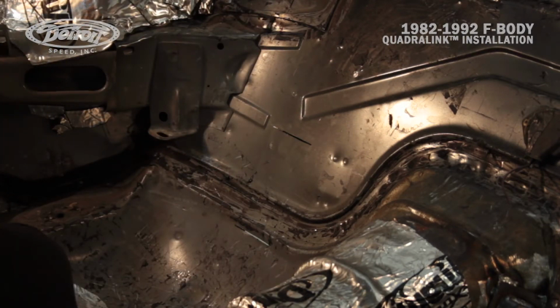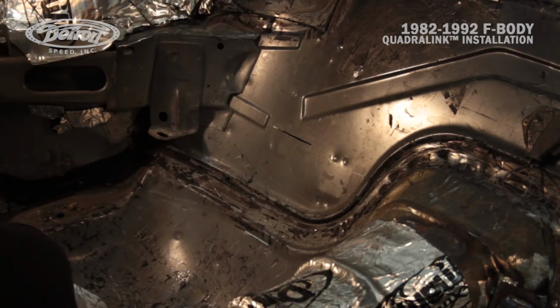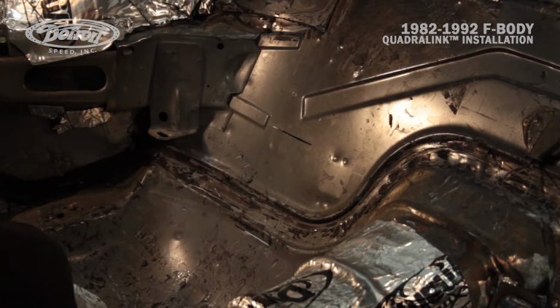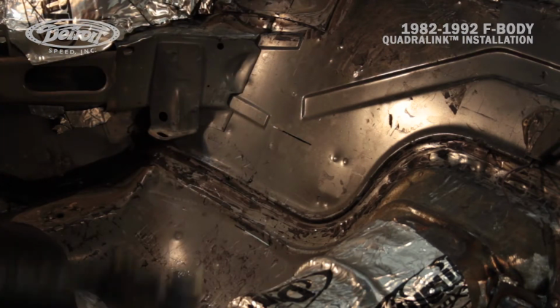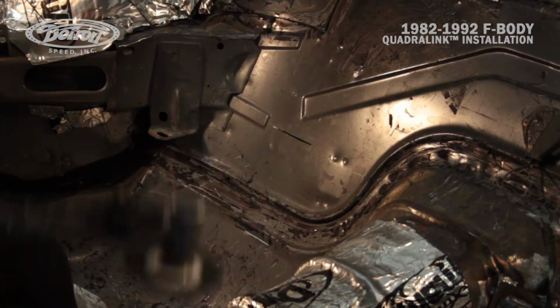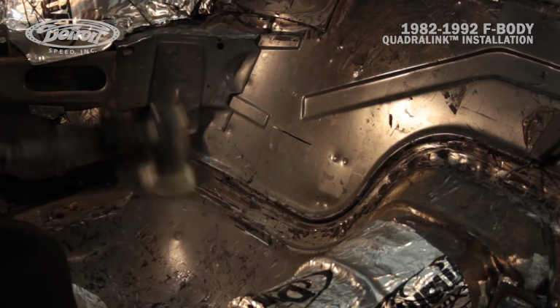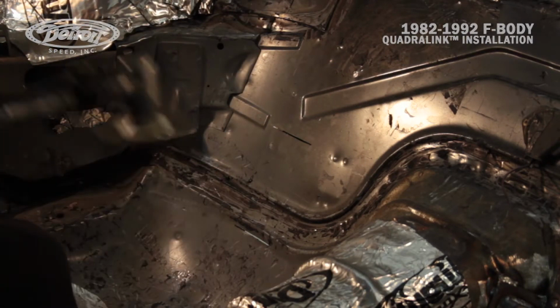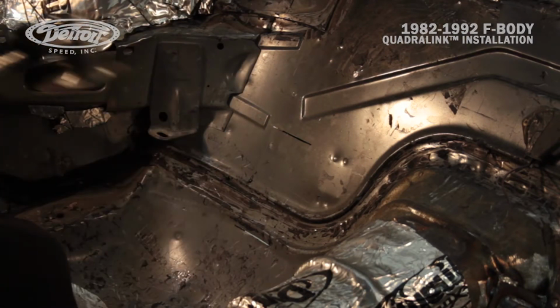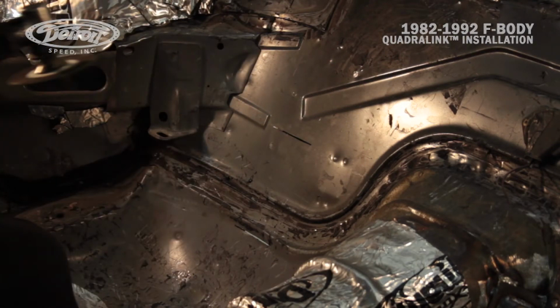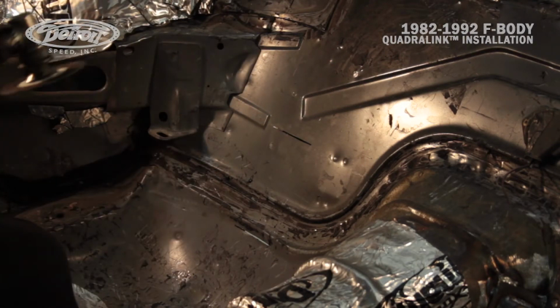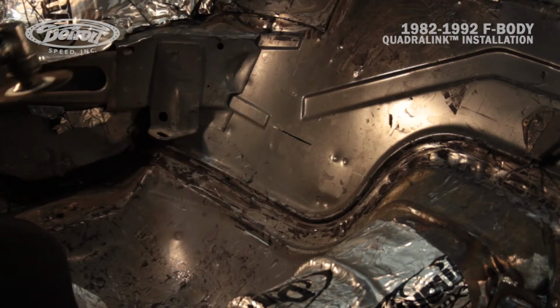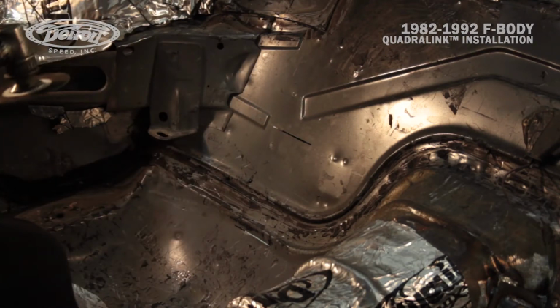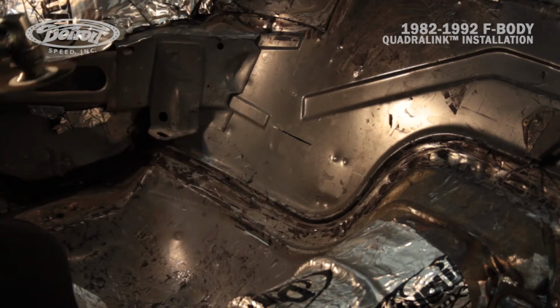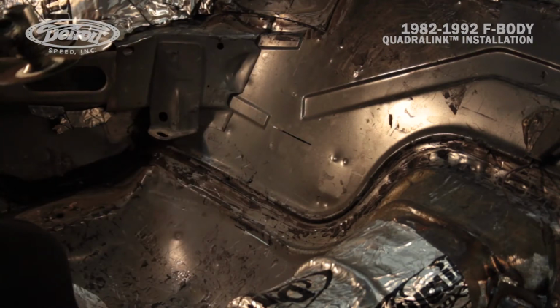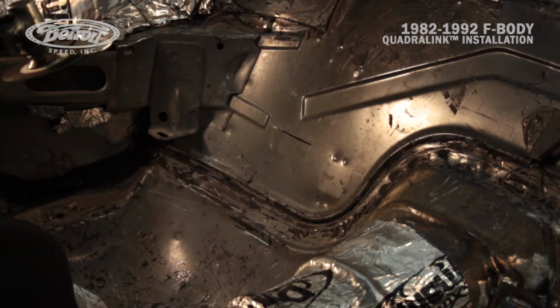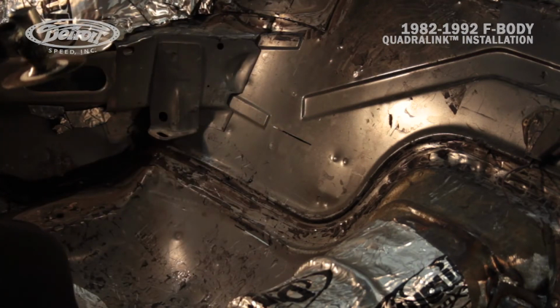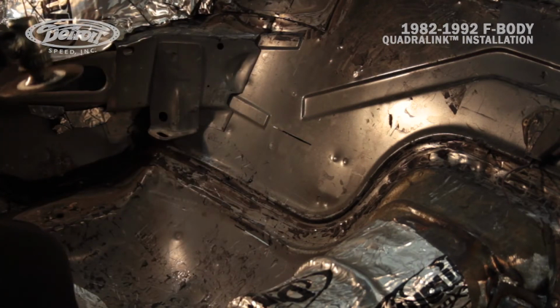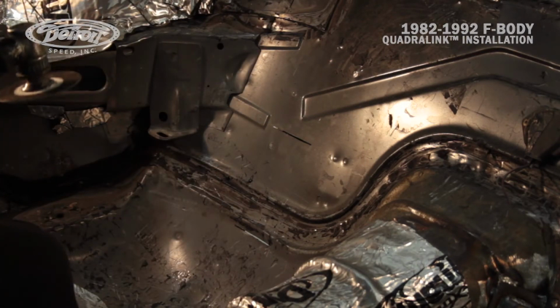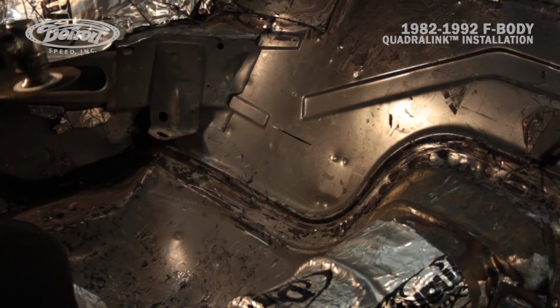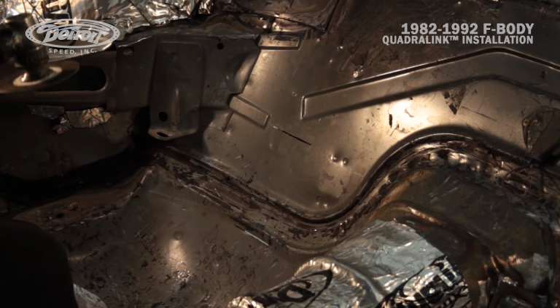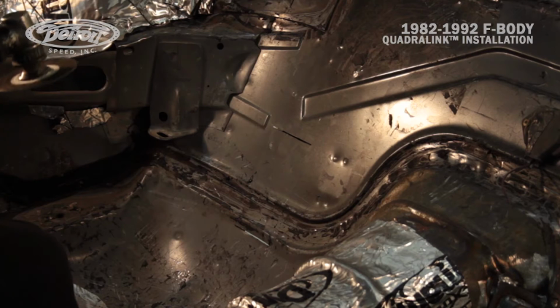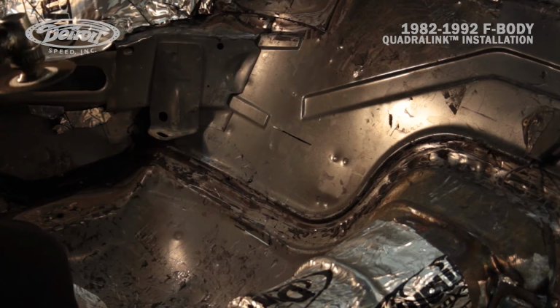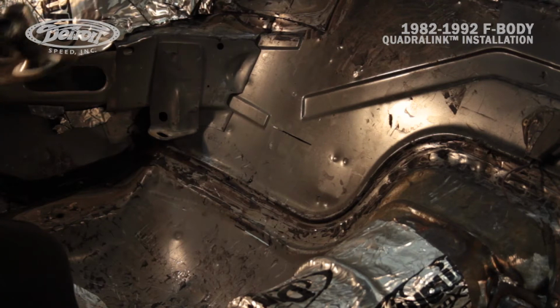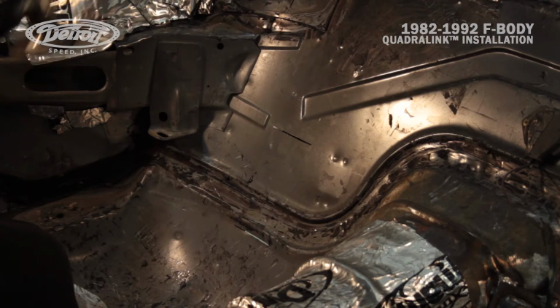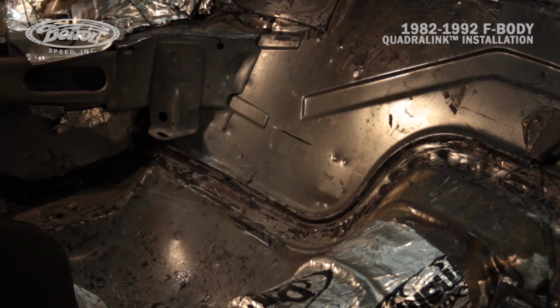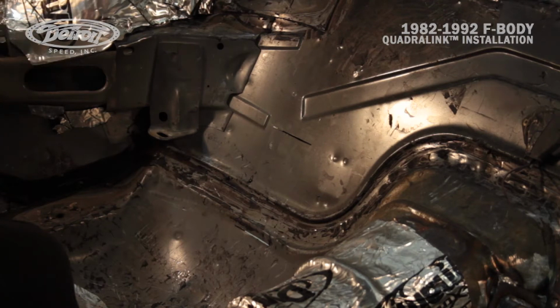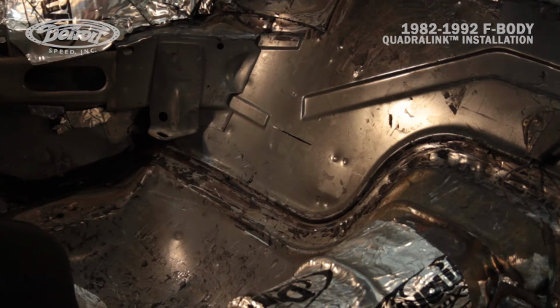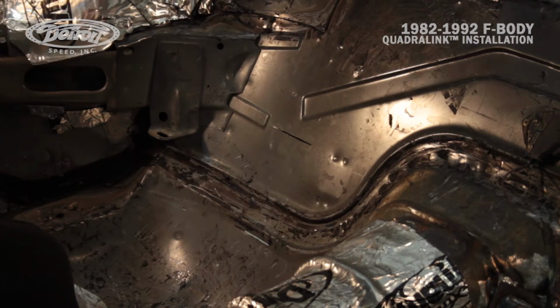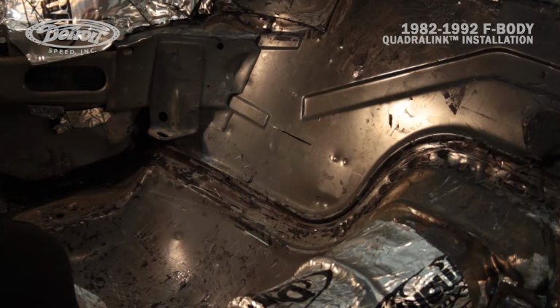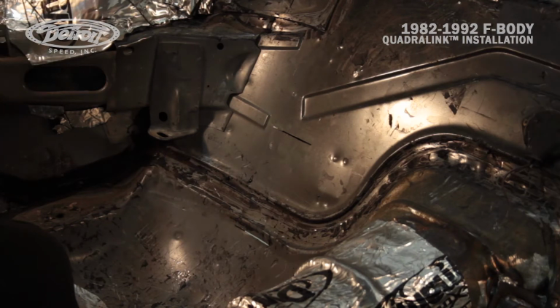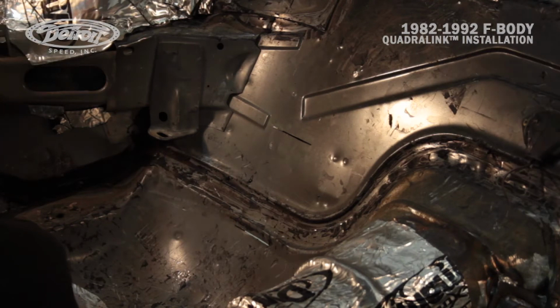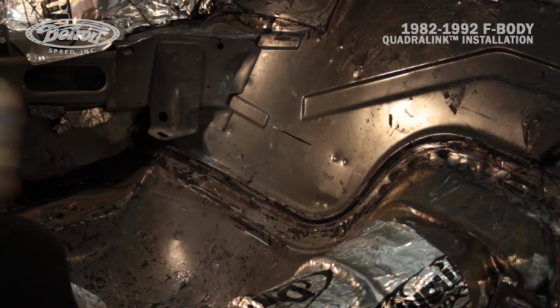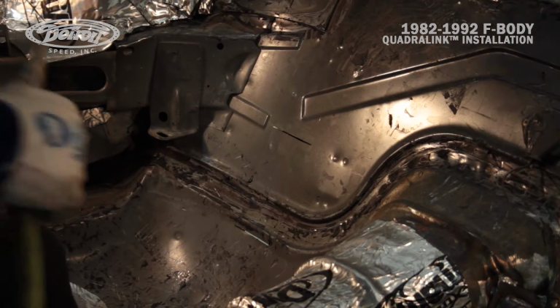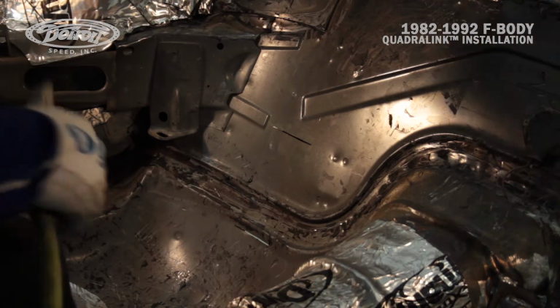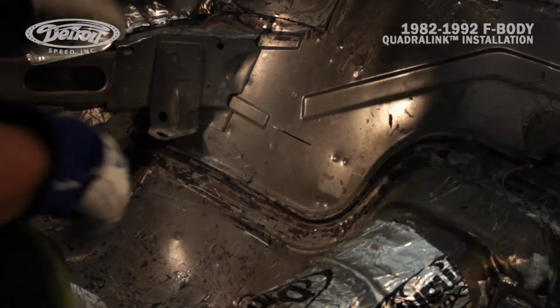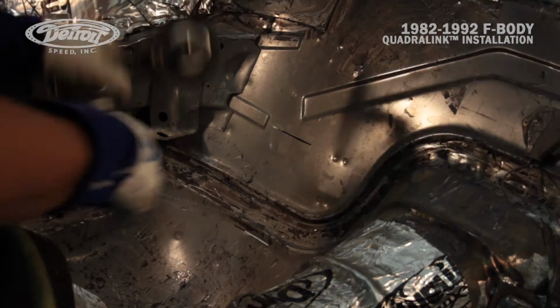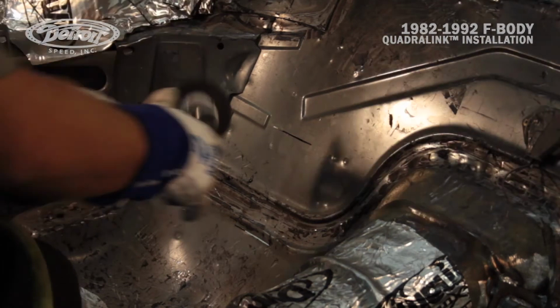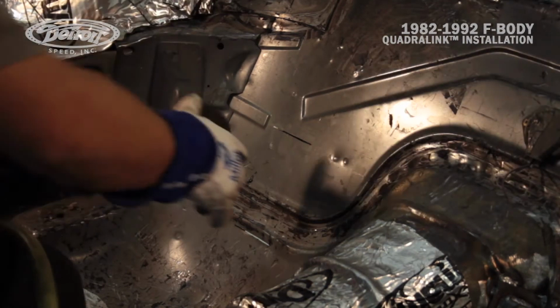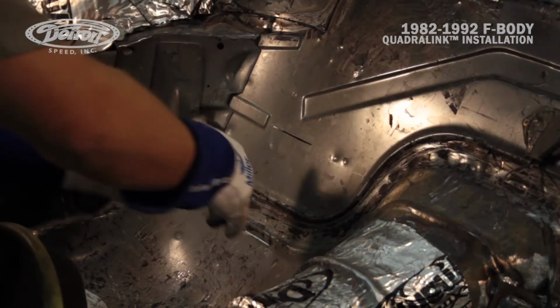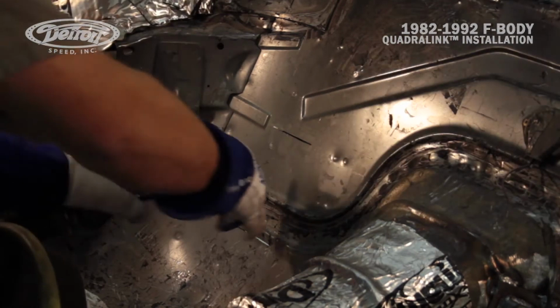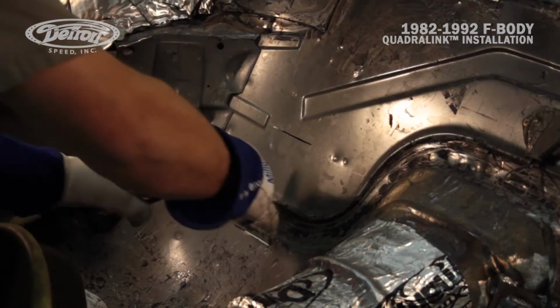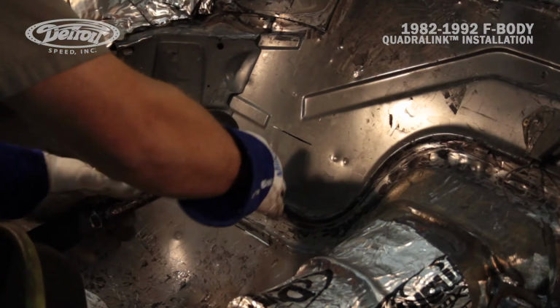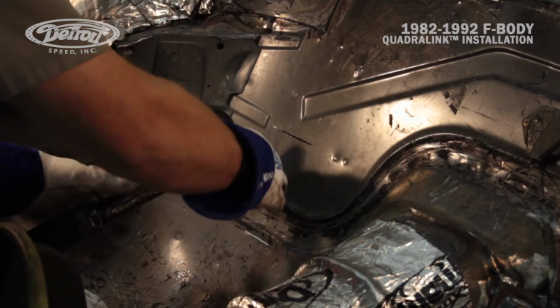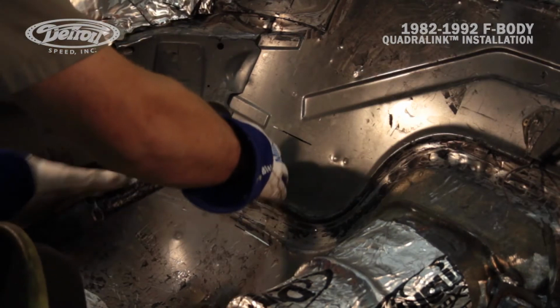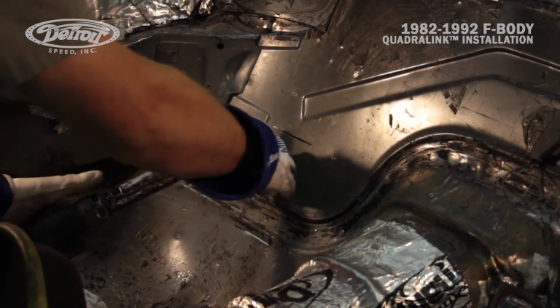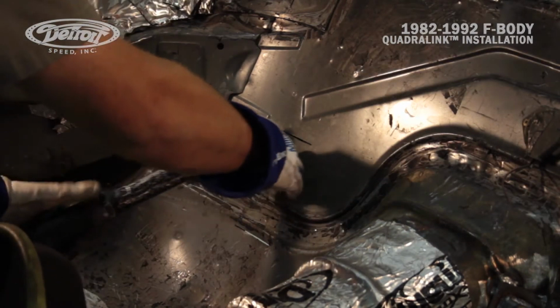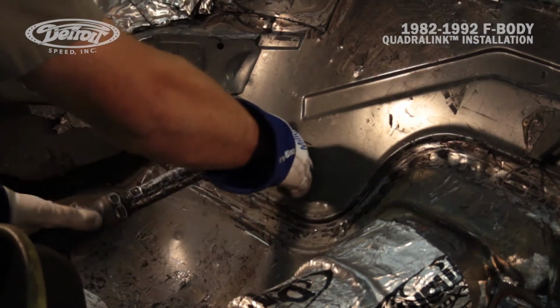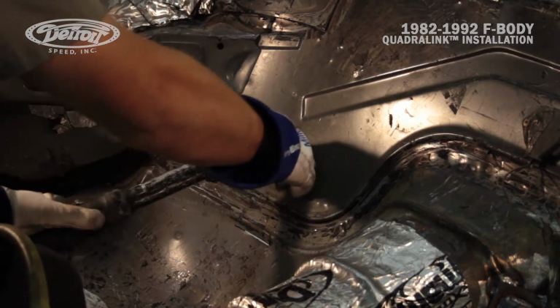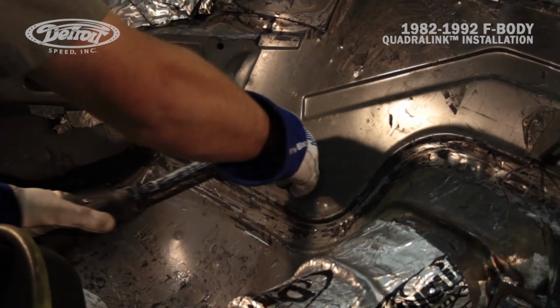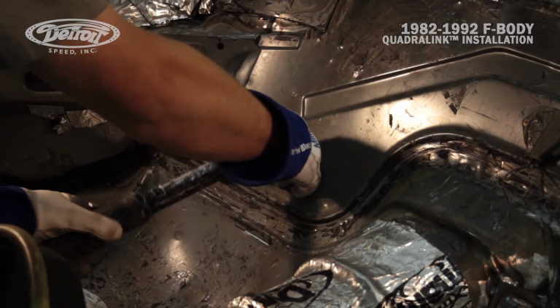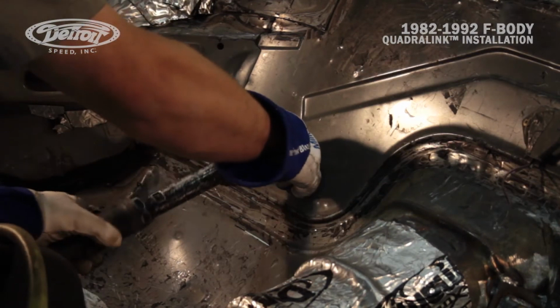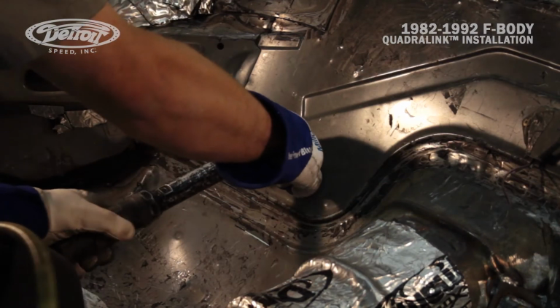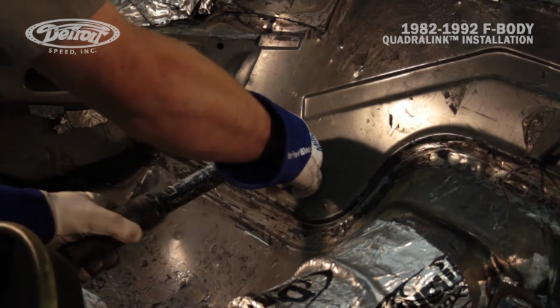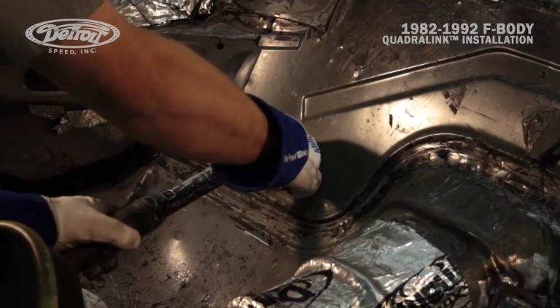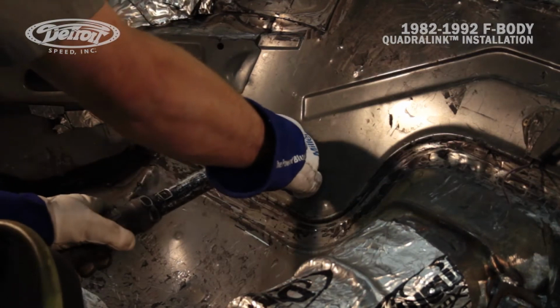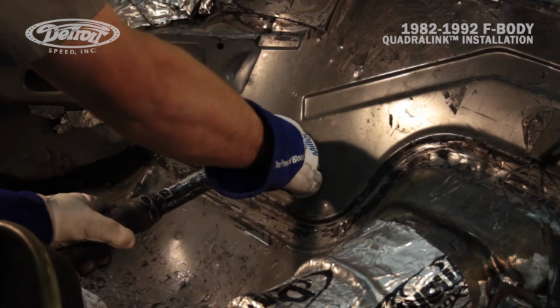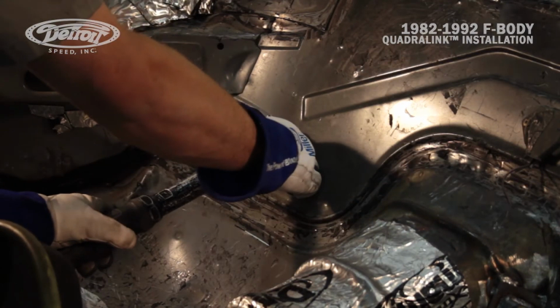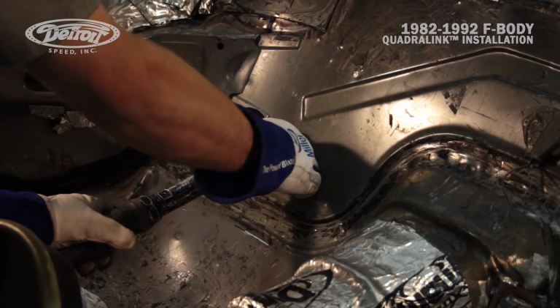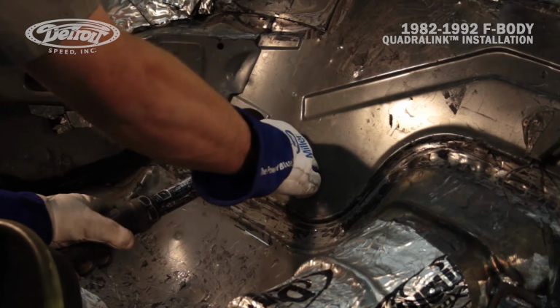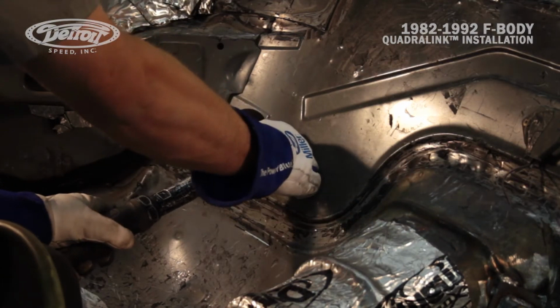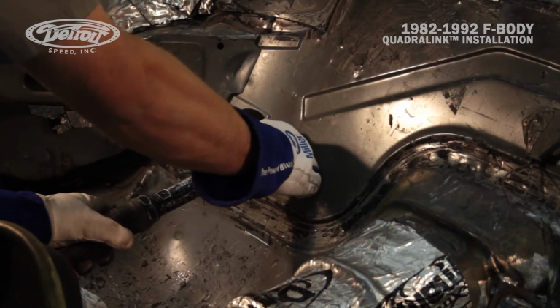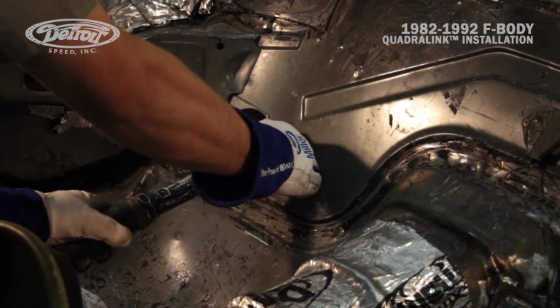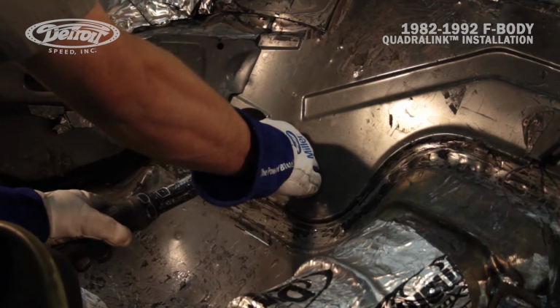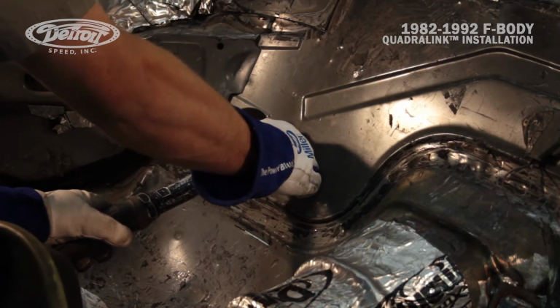Mark's already got the pocket laid out on the passenger side, so he's going to start cutting the hole and get the upper body mount link pocket installed.